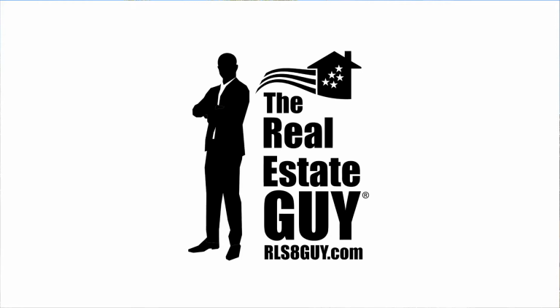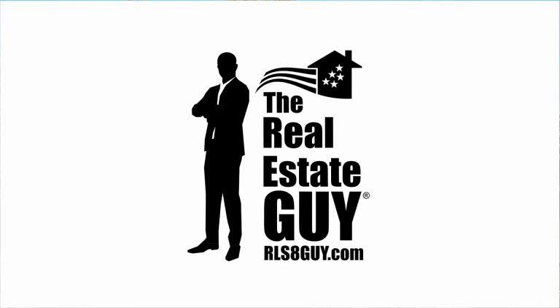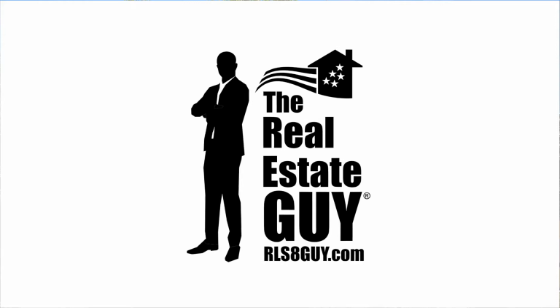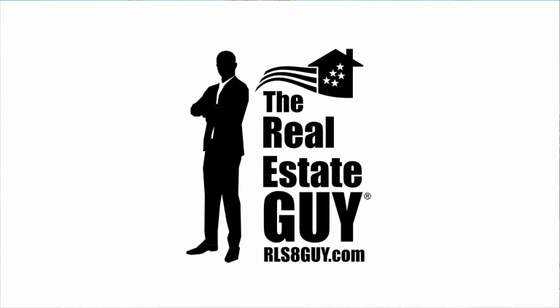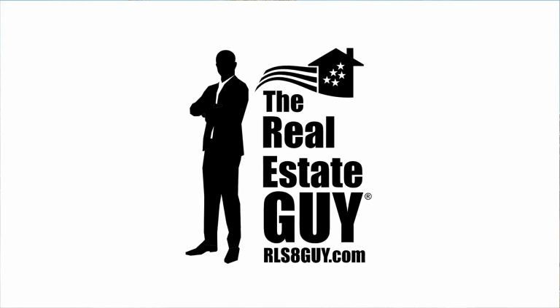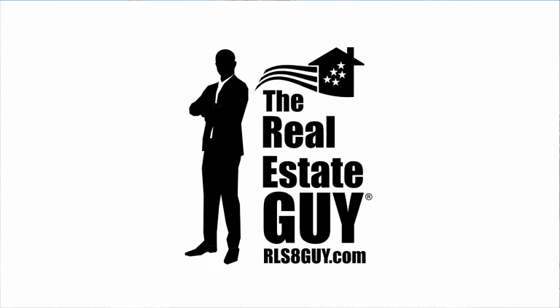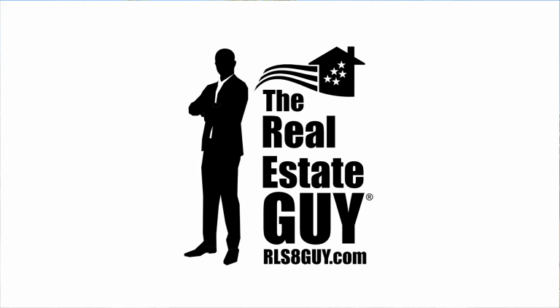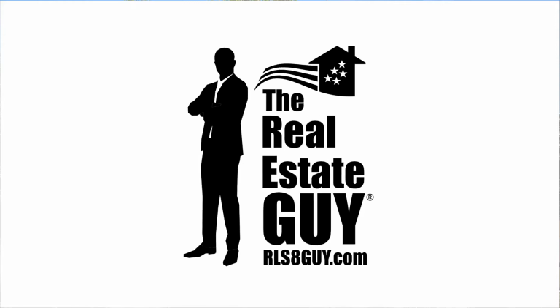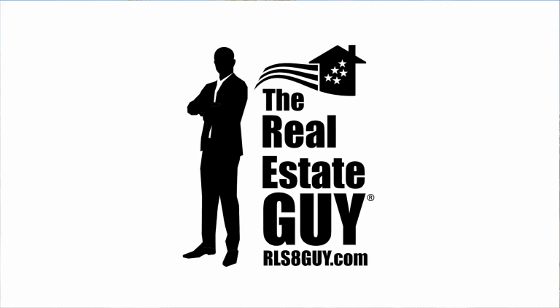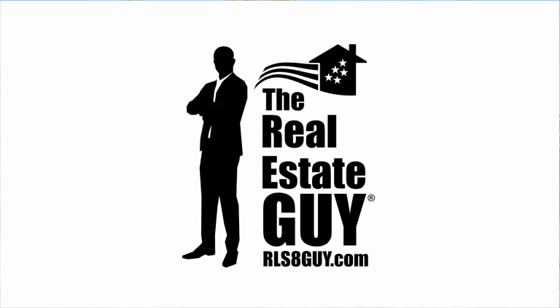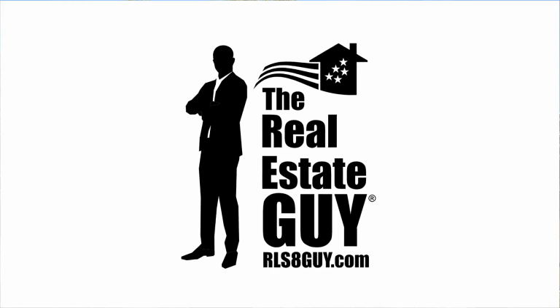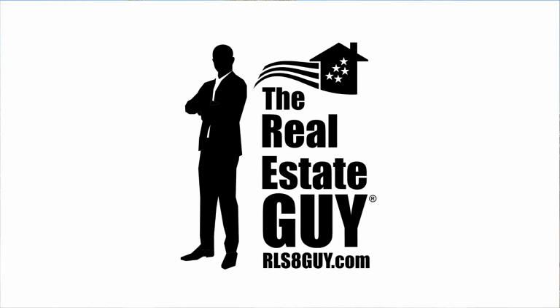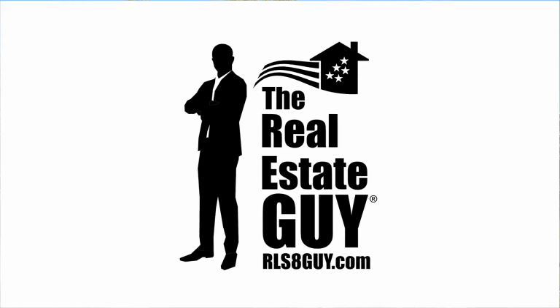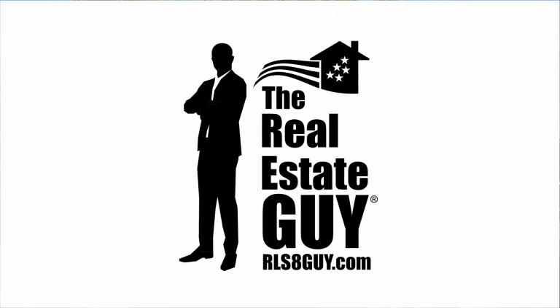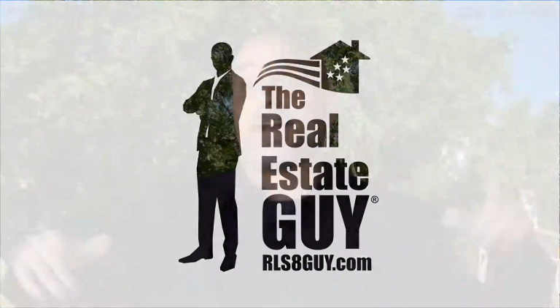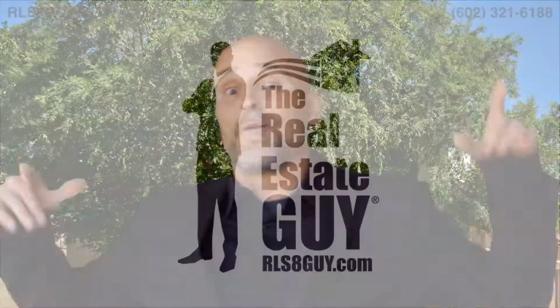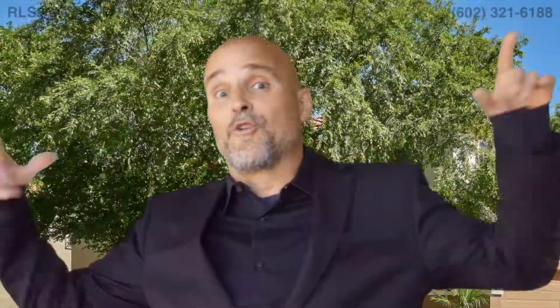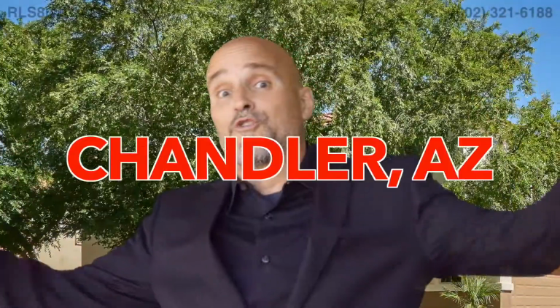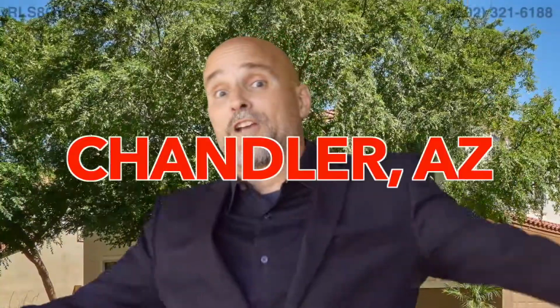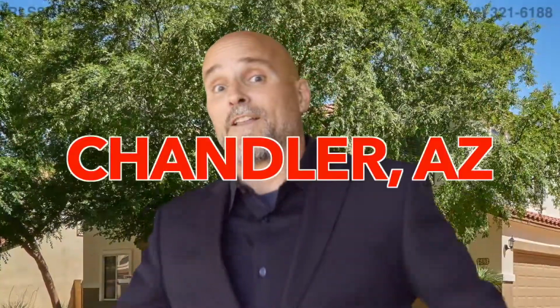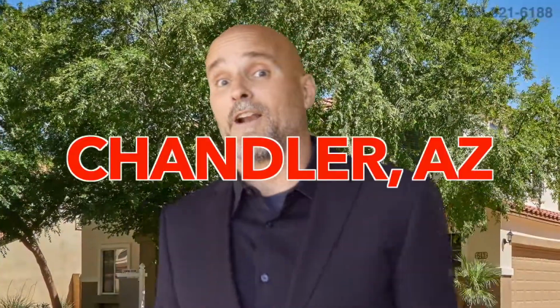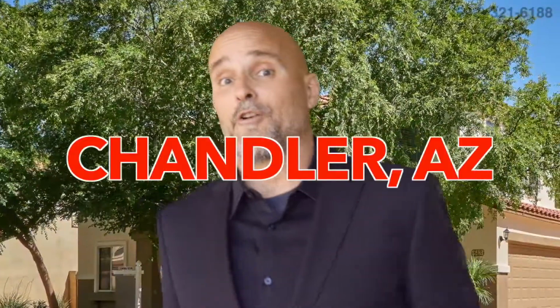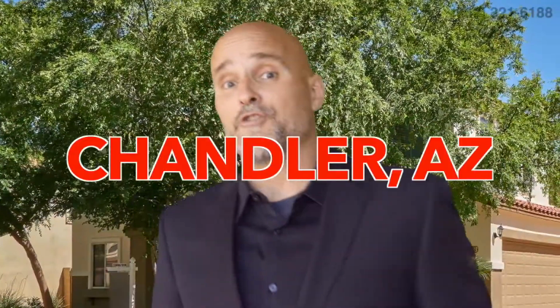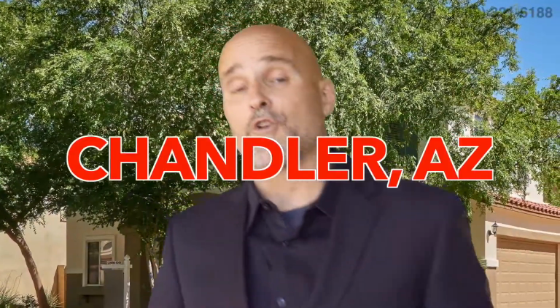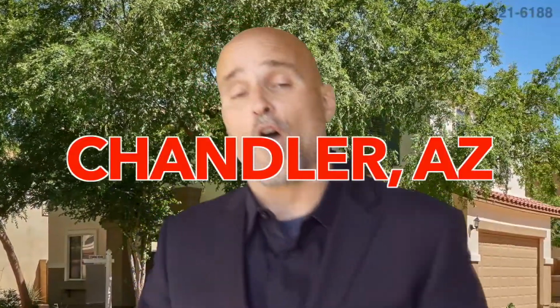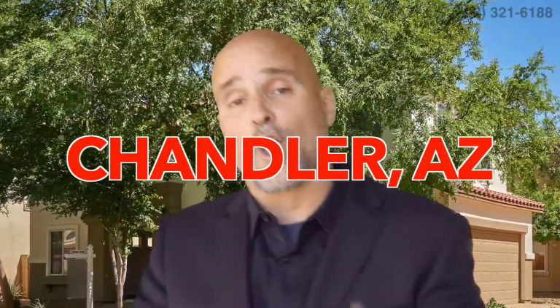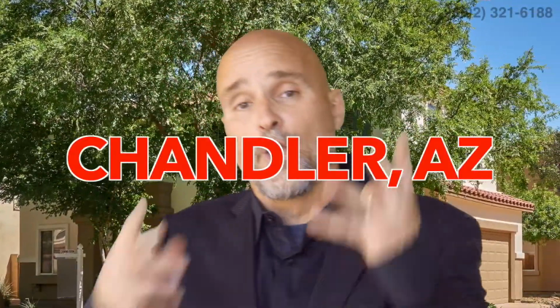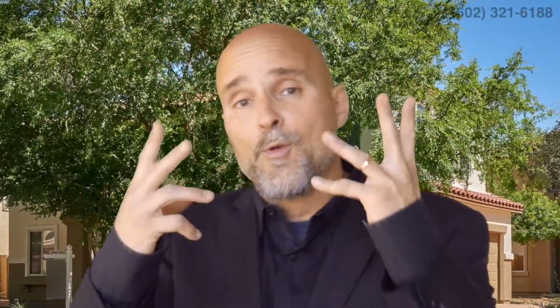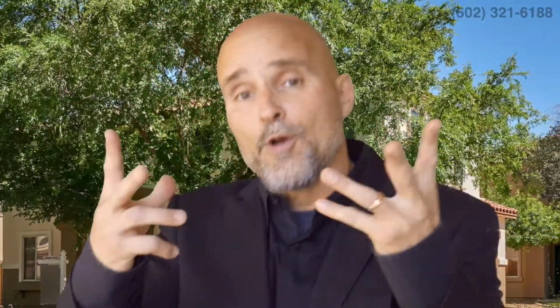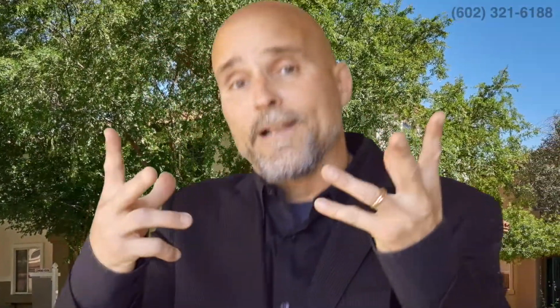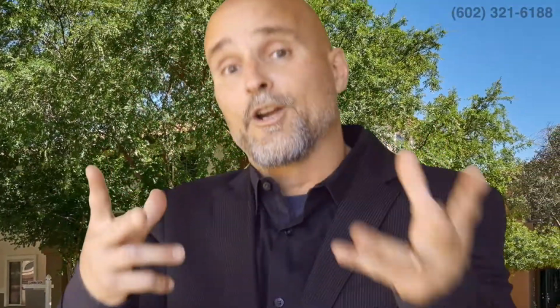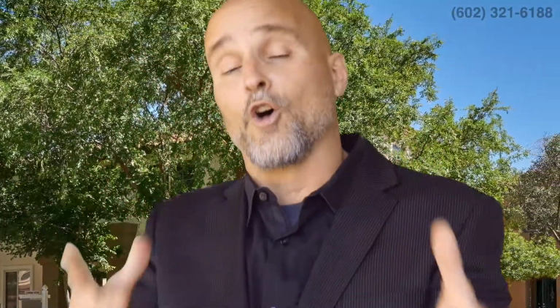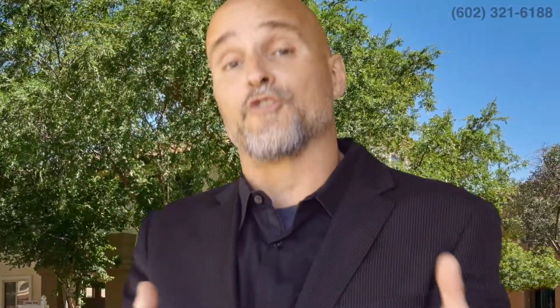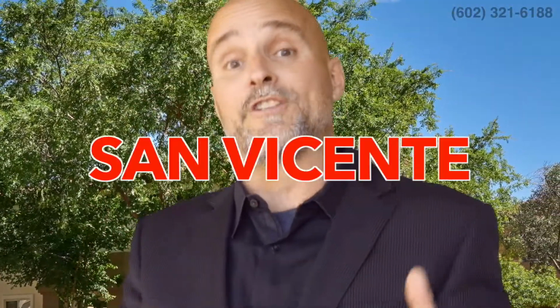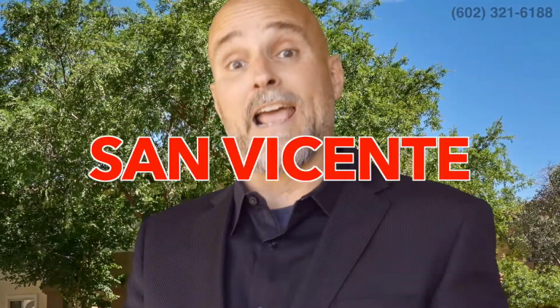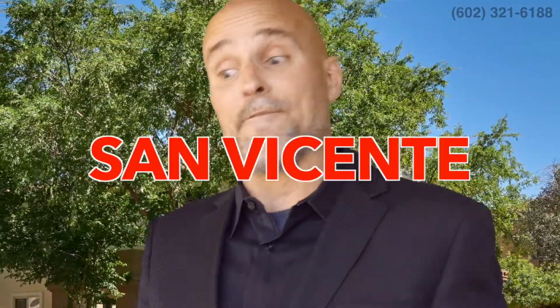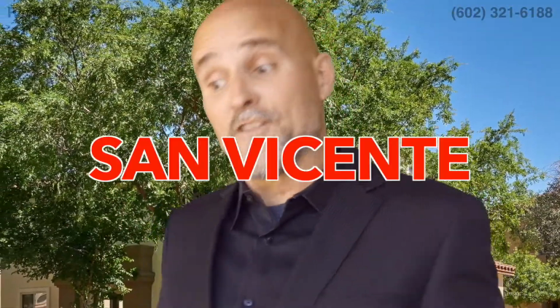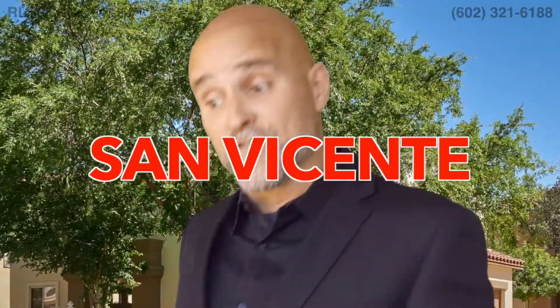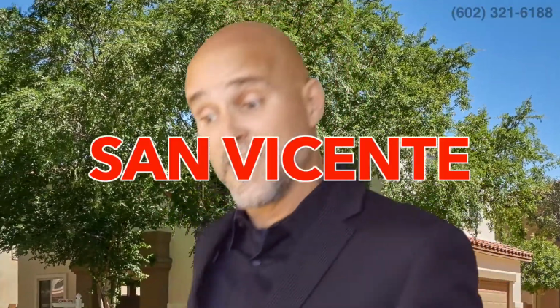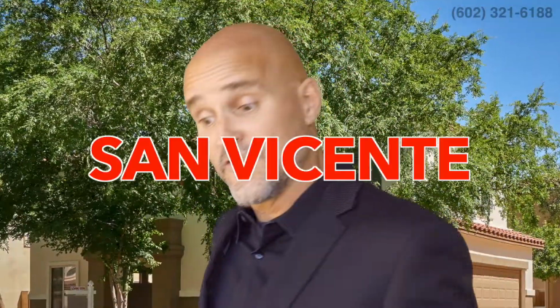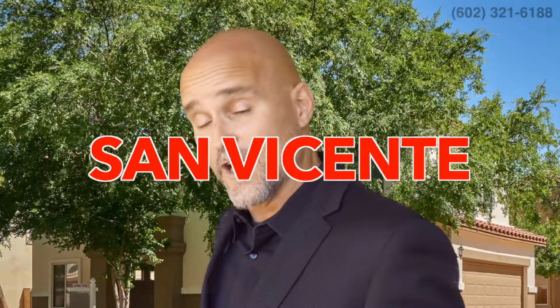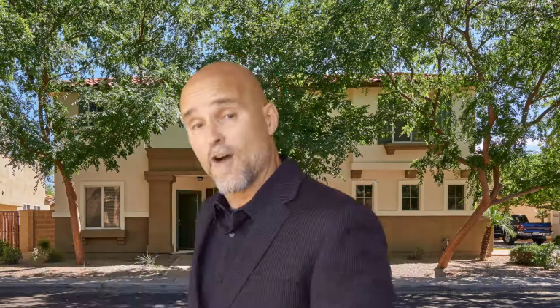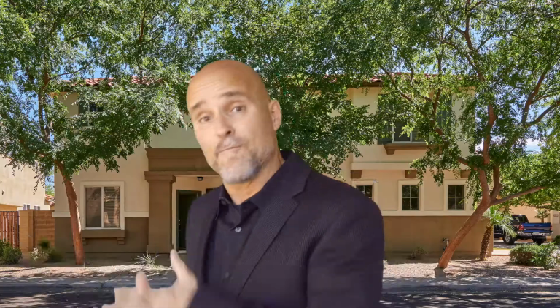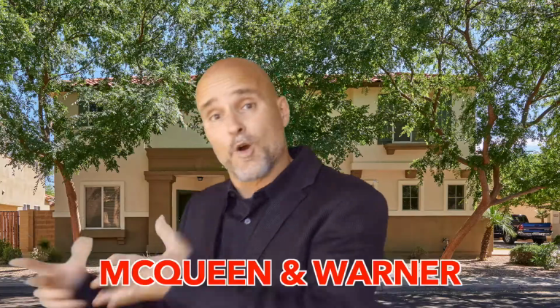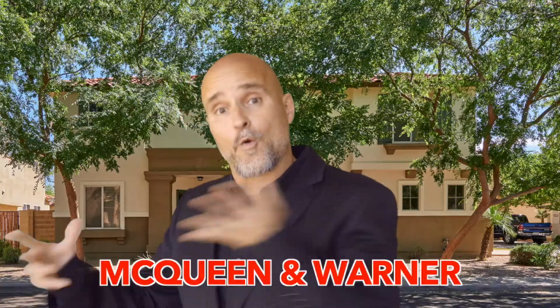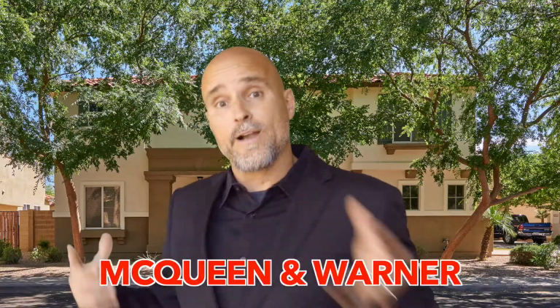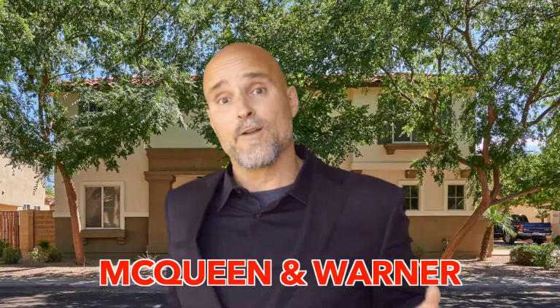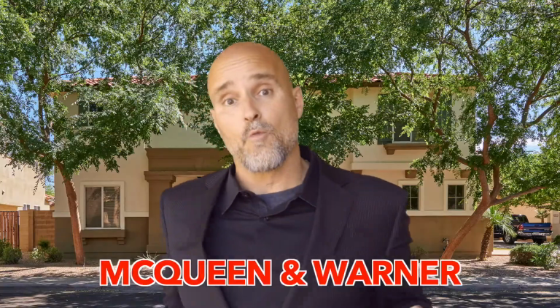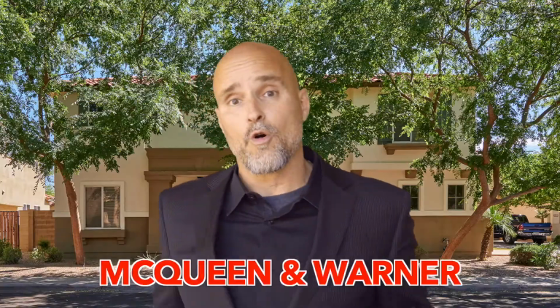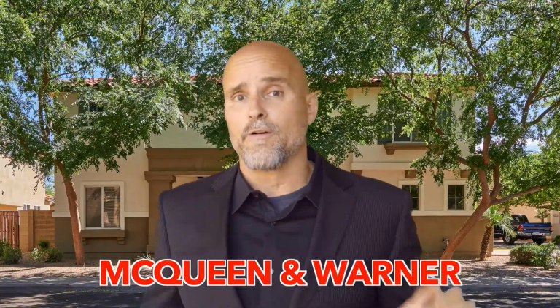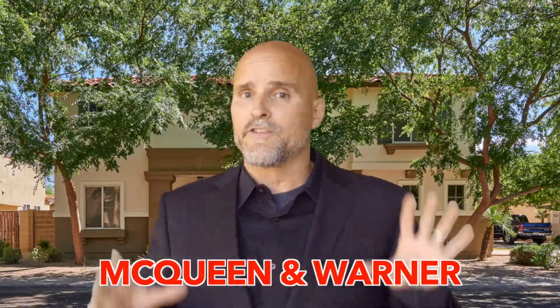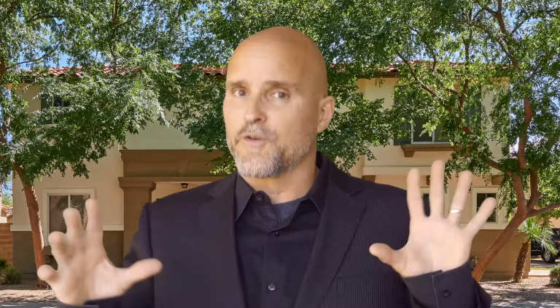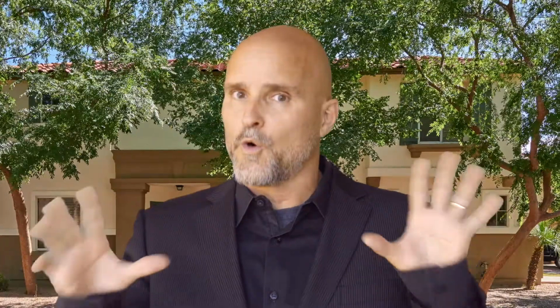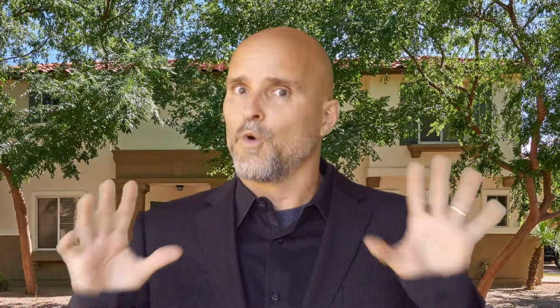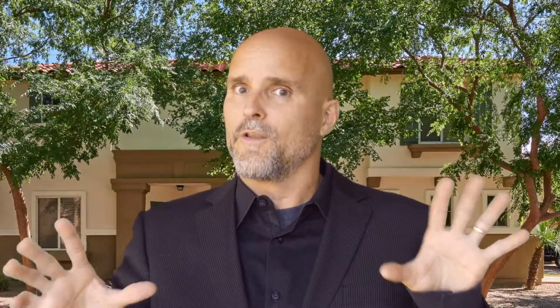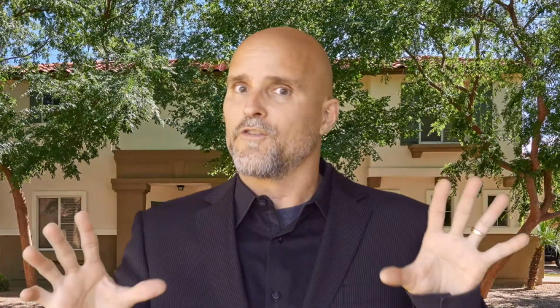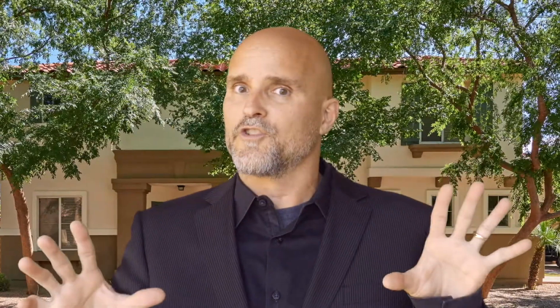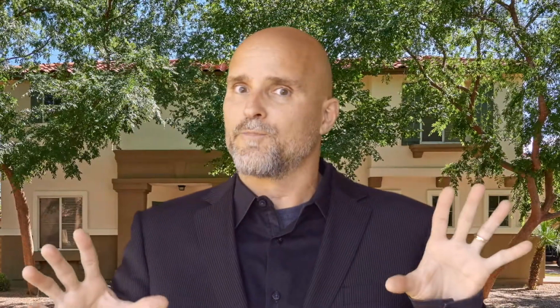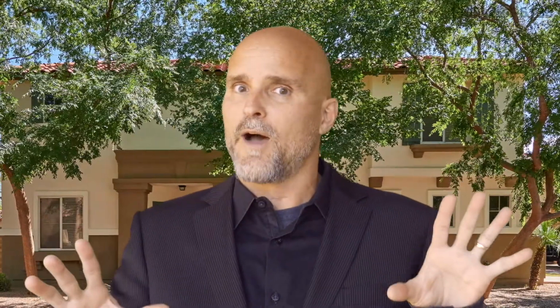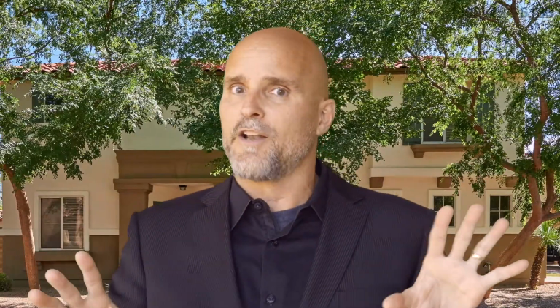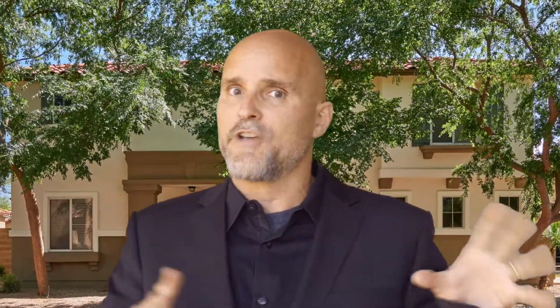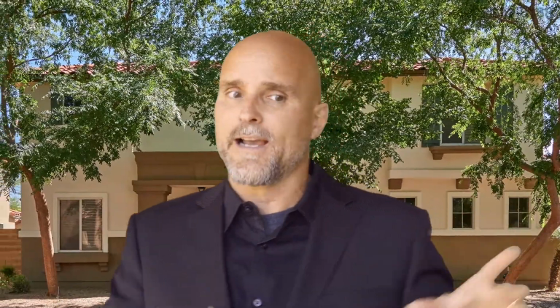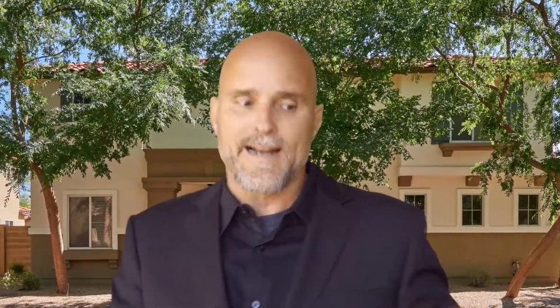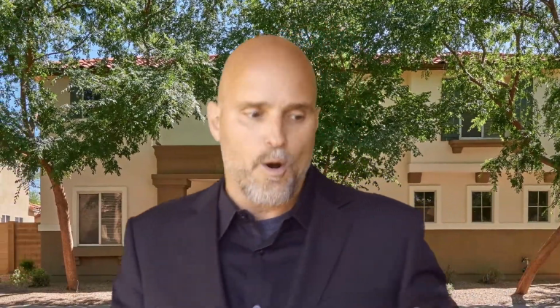Hey, it's Chris. I'm the Real Estate Guy. Today we're in Chandler, Arizona, in a community called San Vincente, off McQueen and Warner. It's a cool little spot. Check it out.